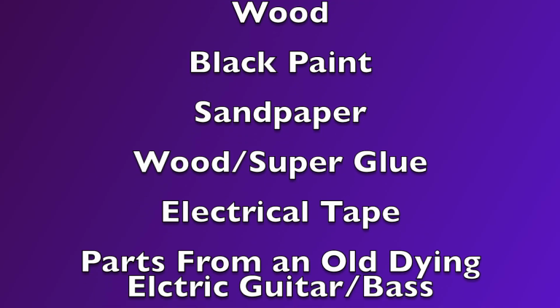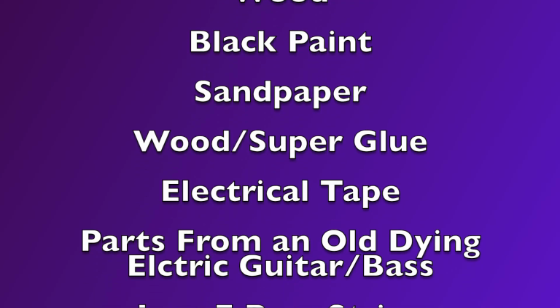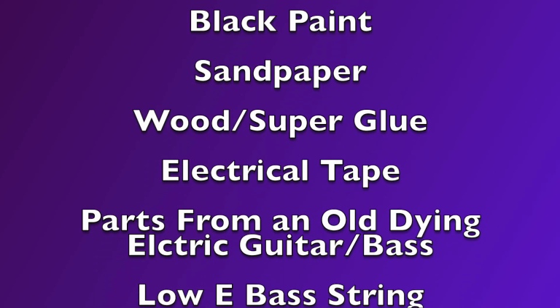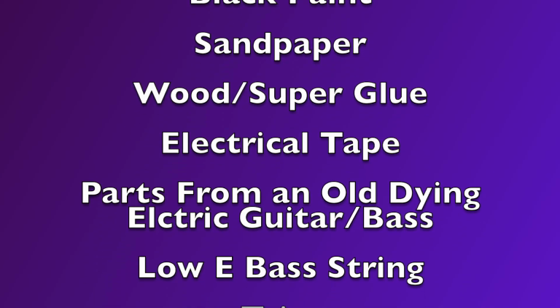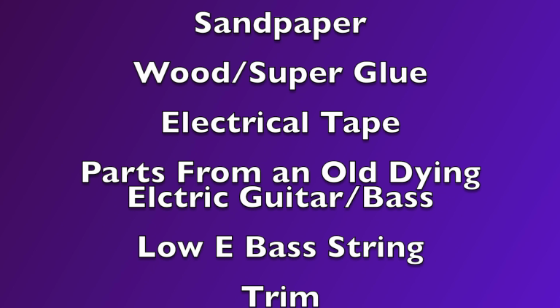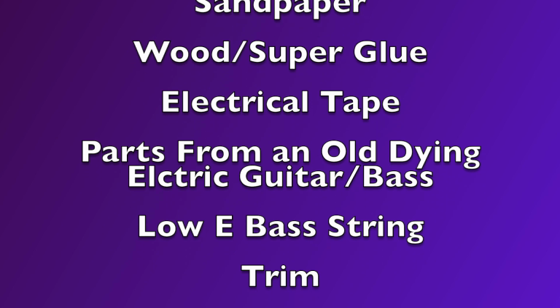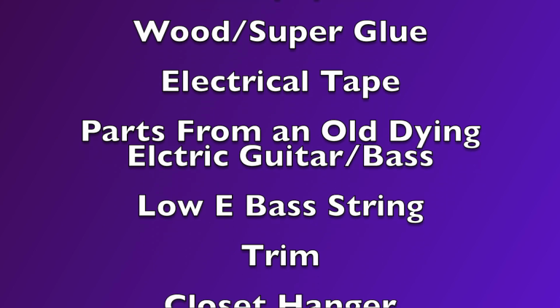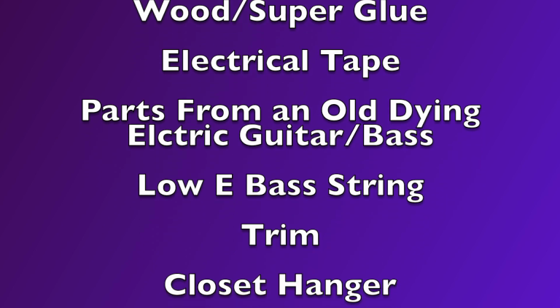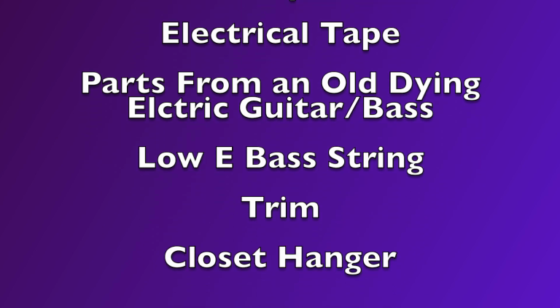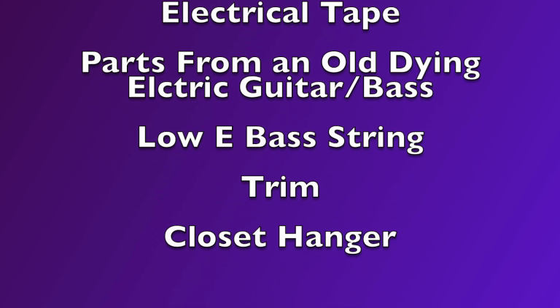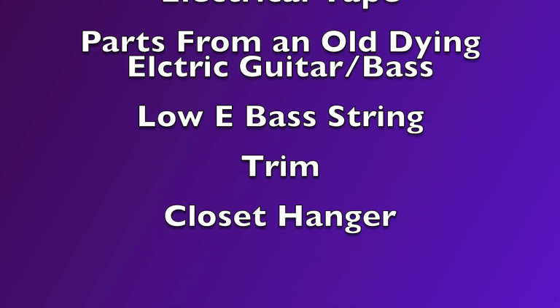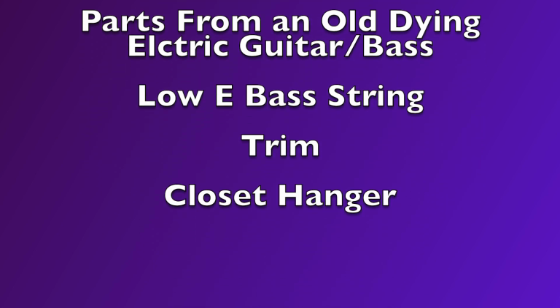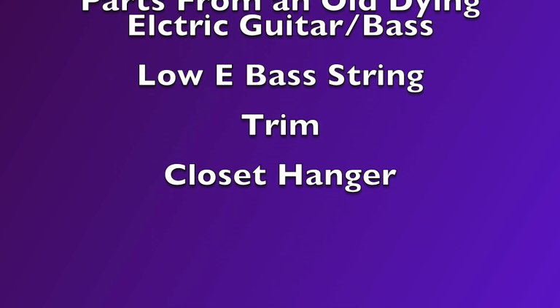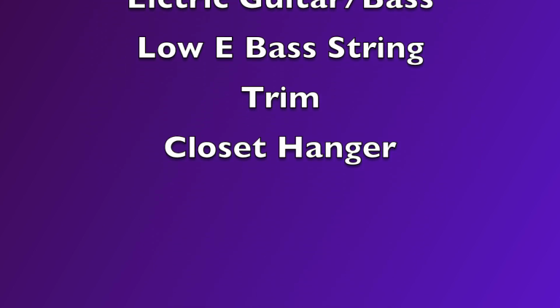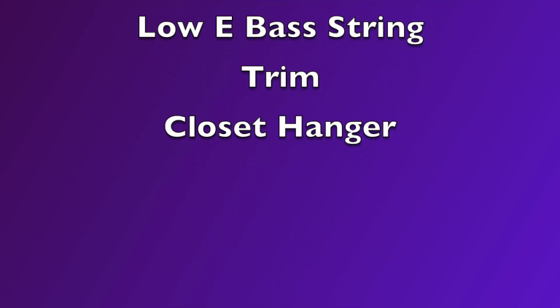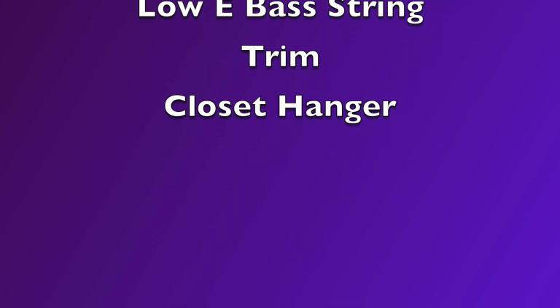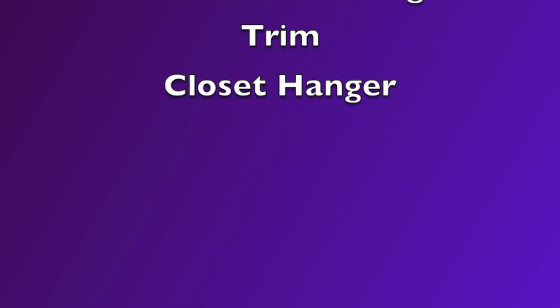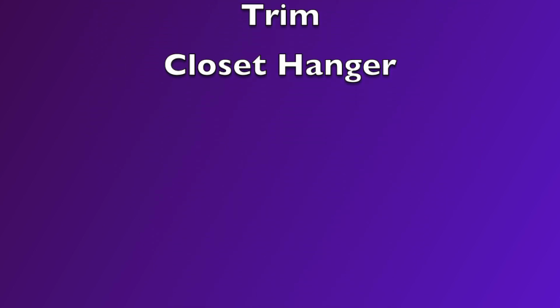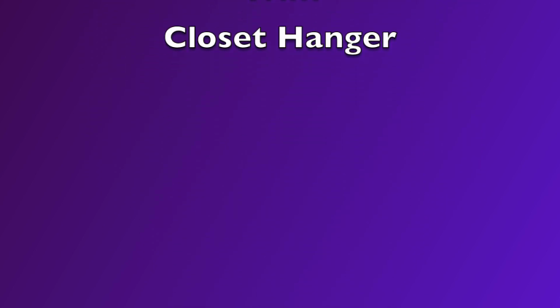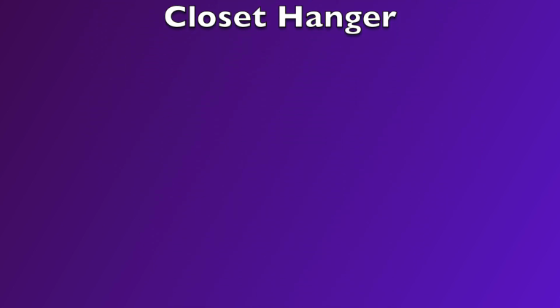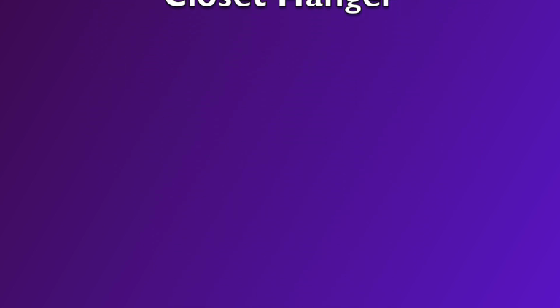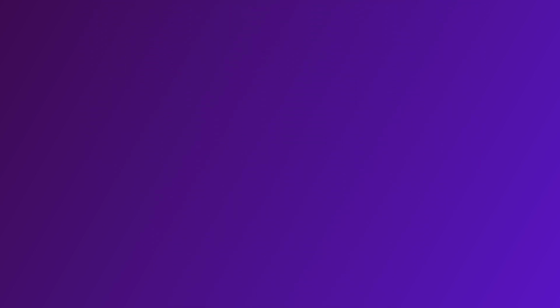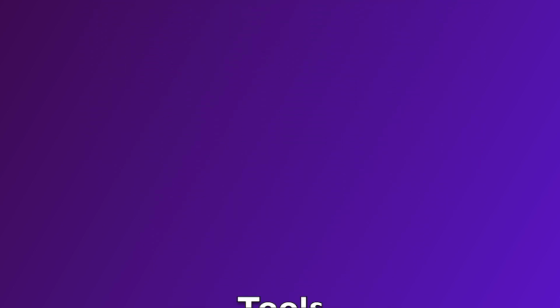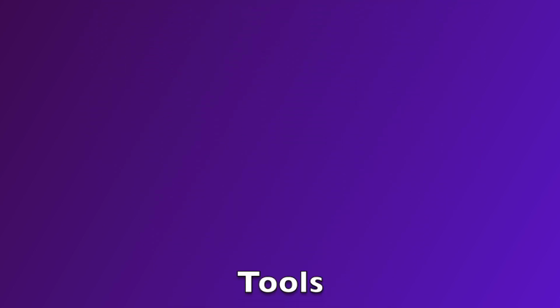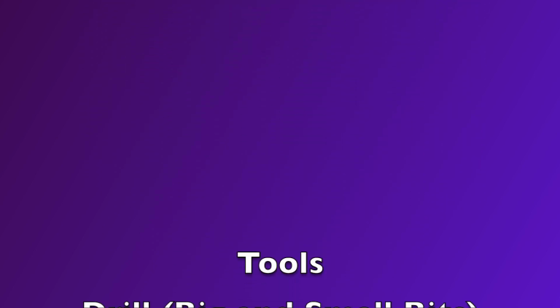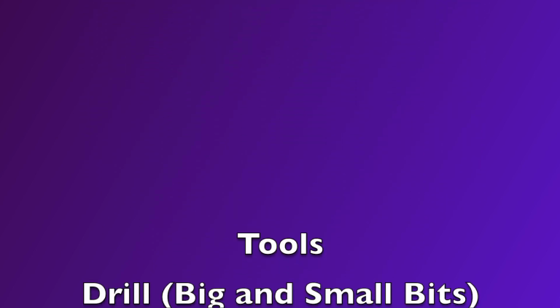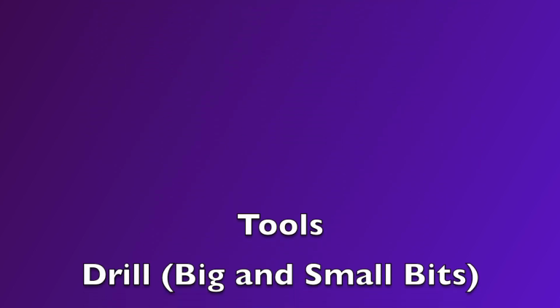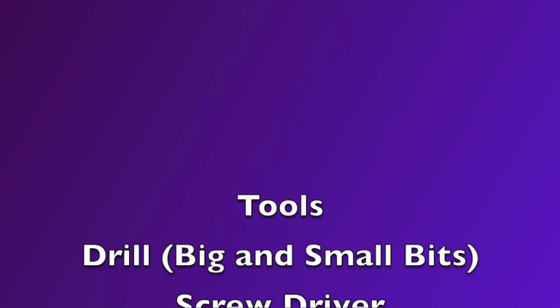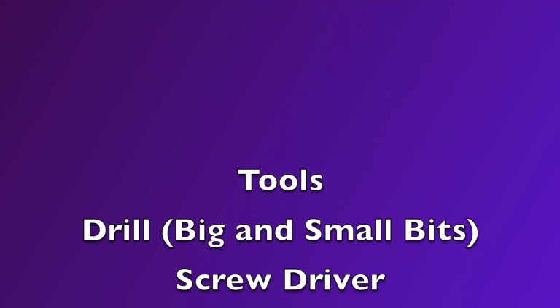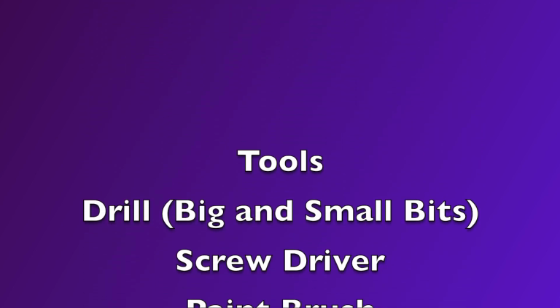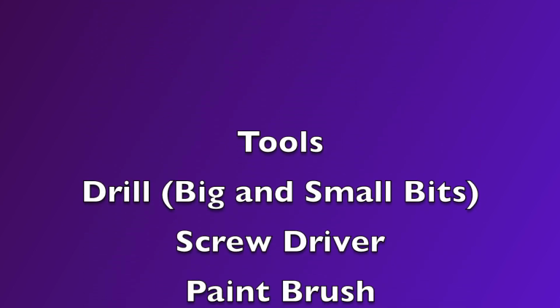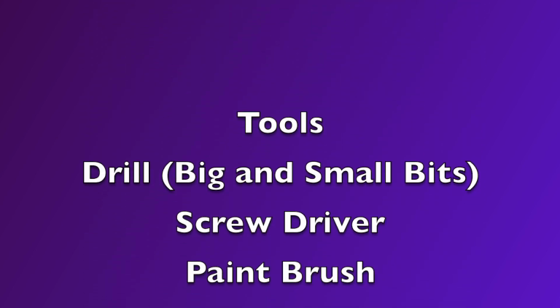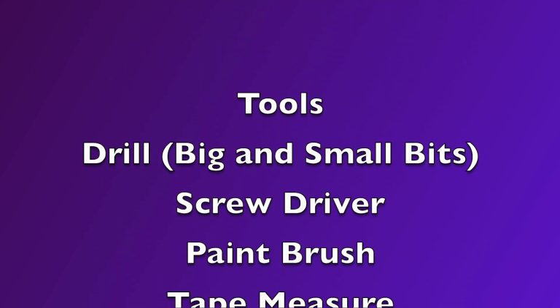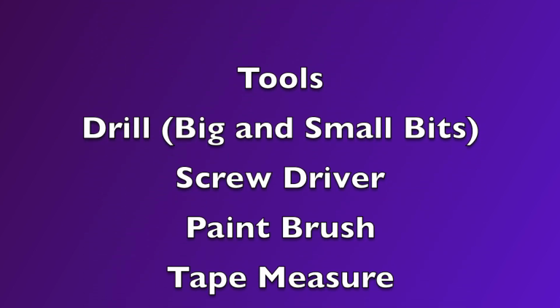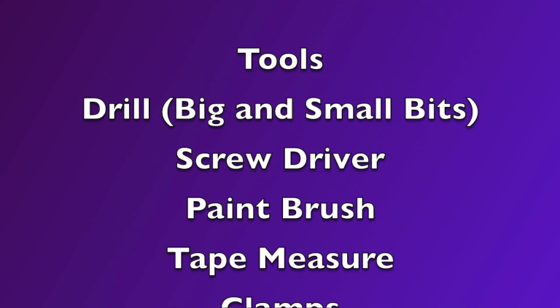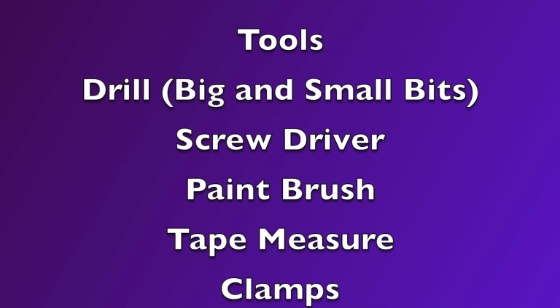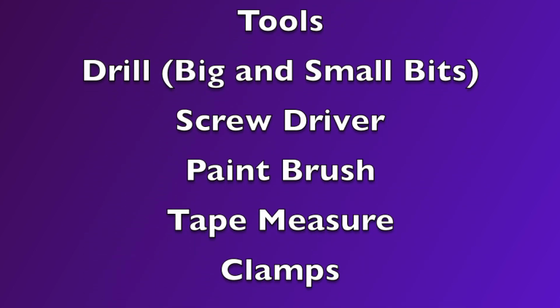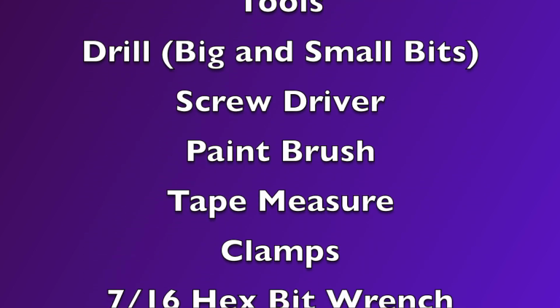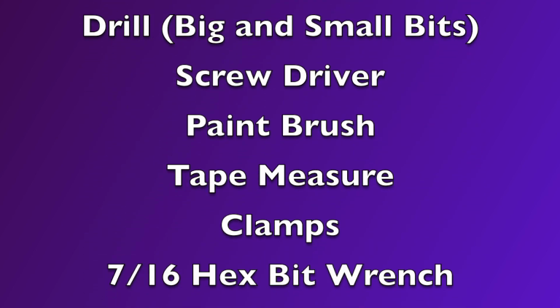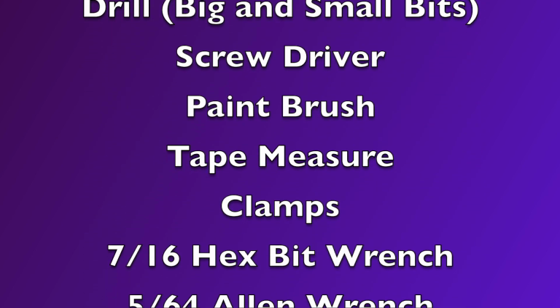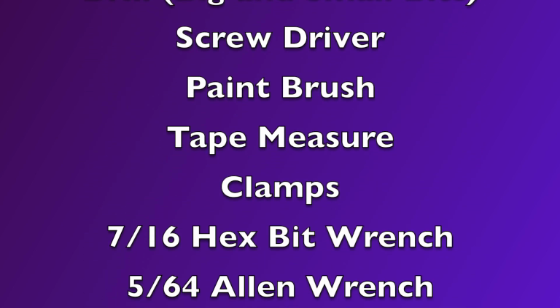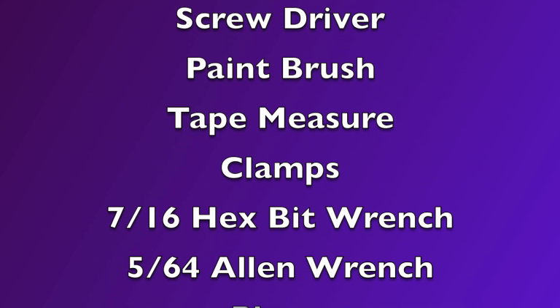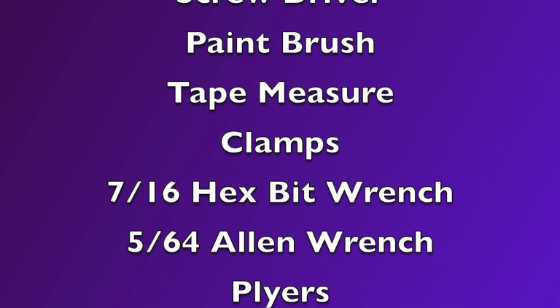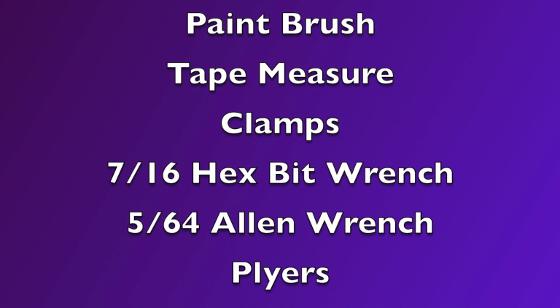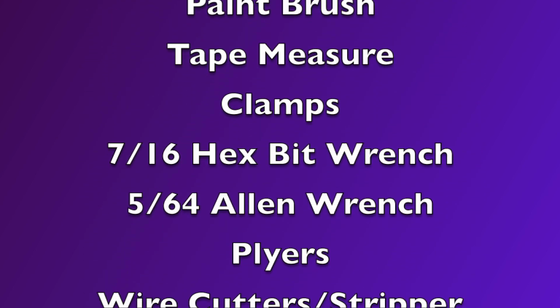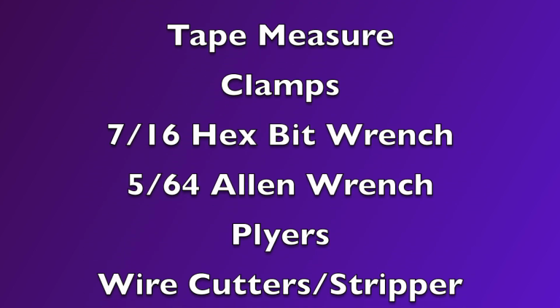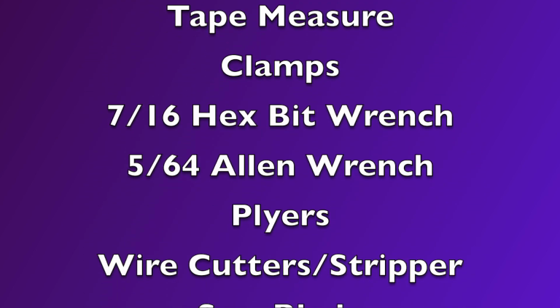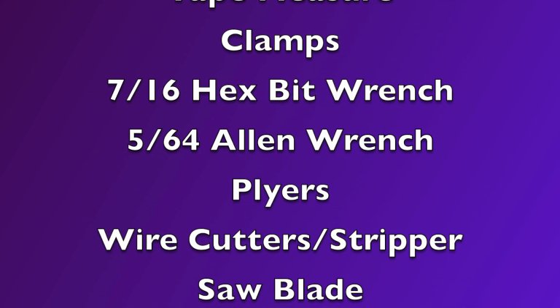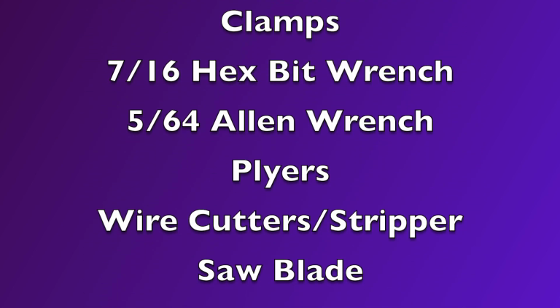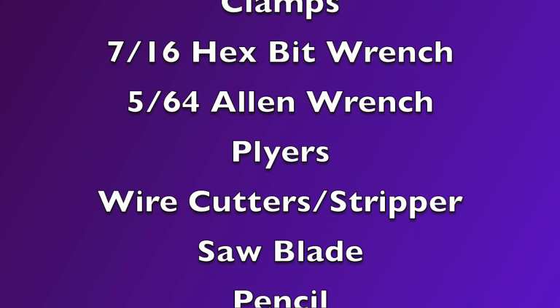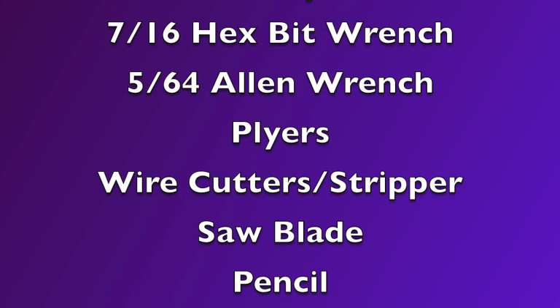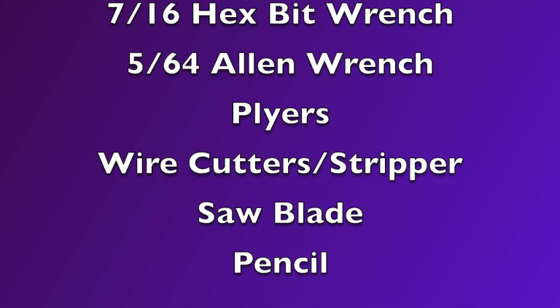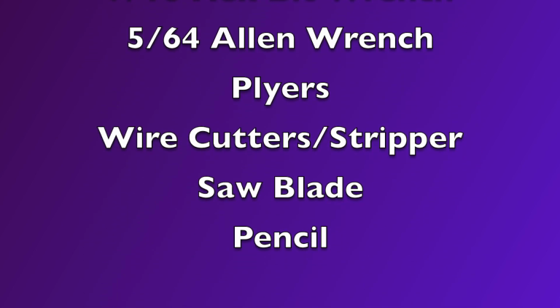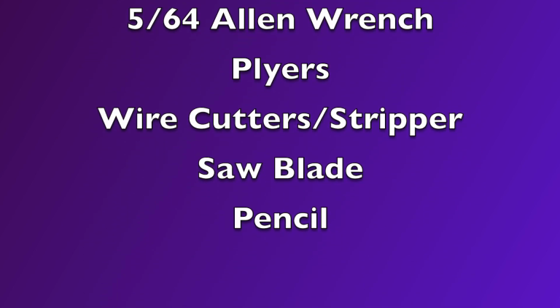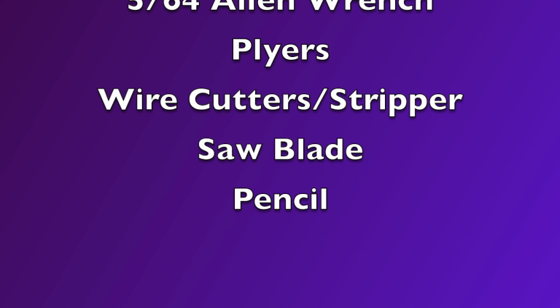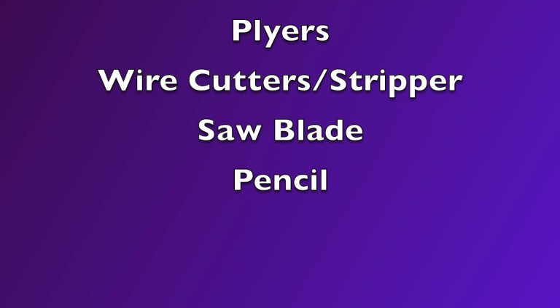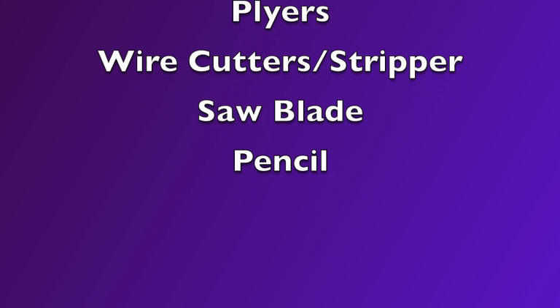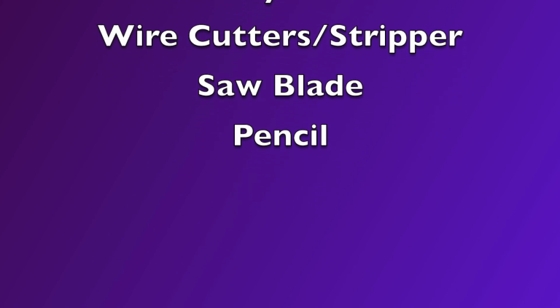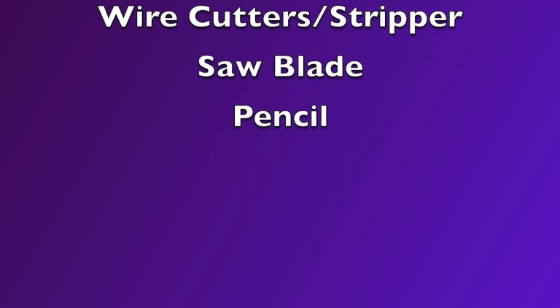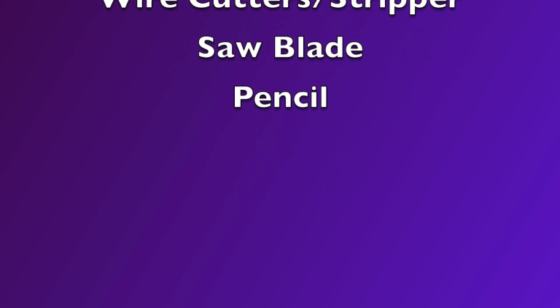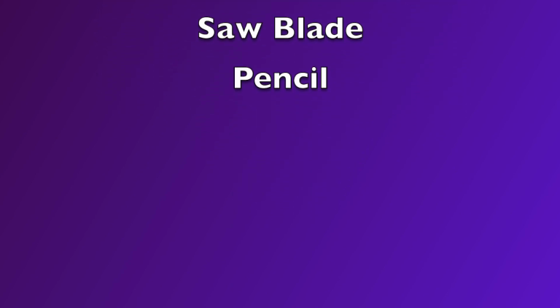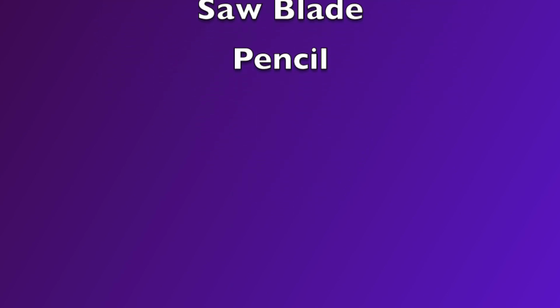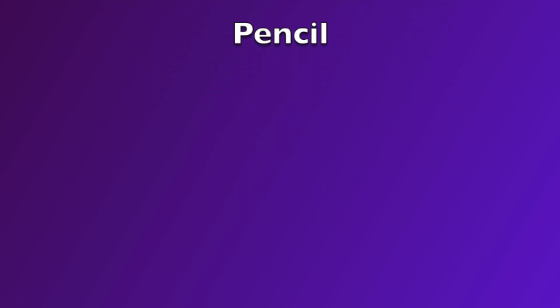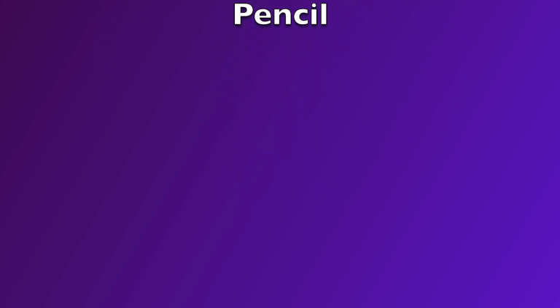Here are all the materials I used and what you'll need to complete this project. So let's get right into it.